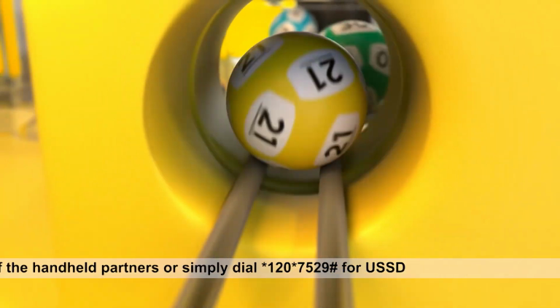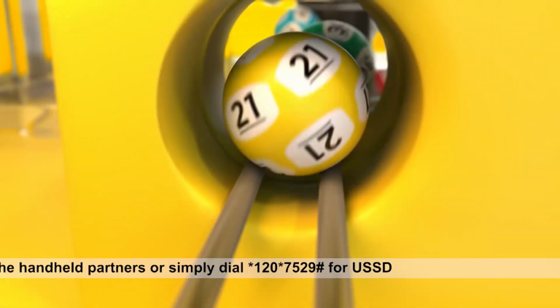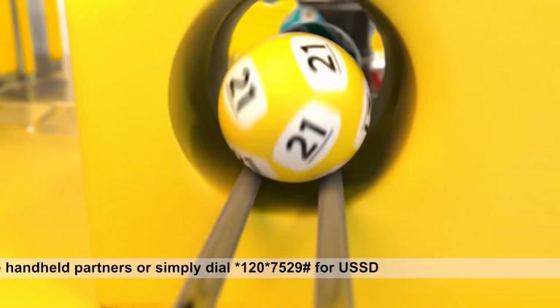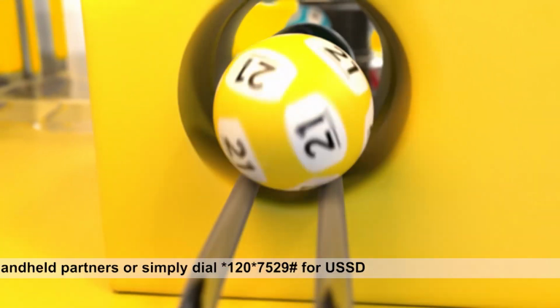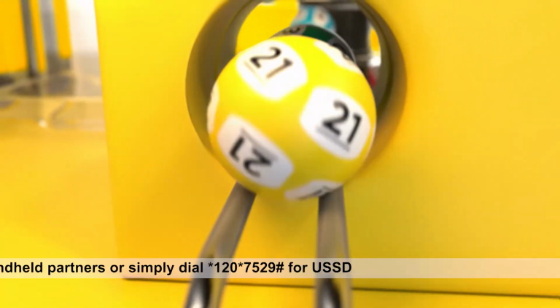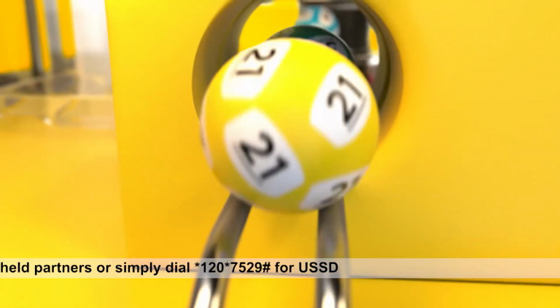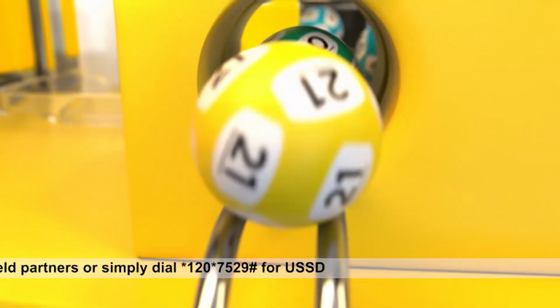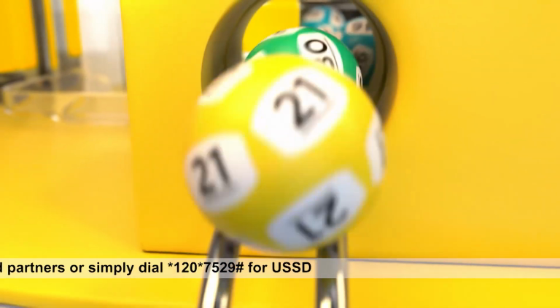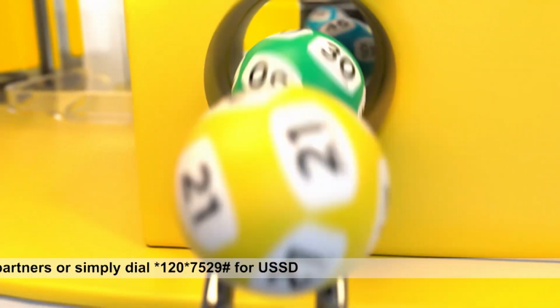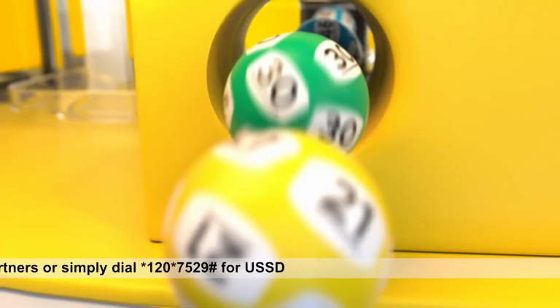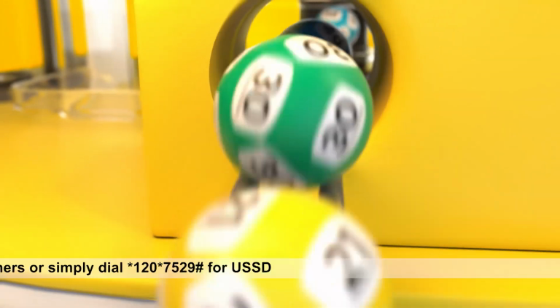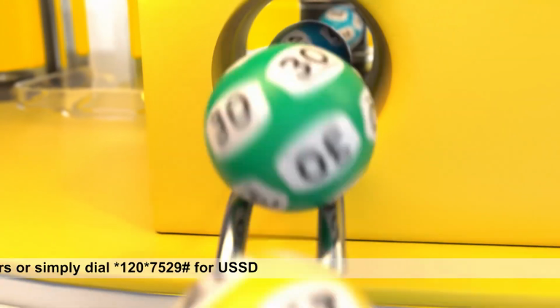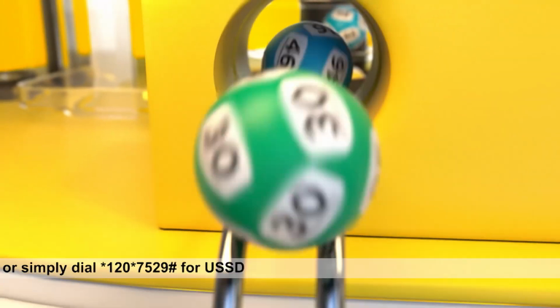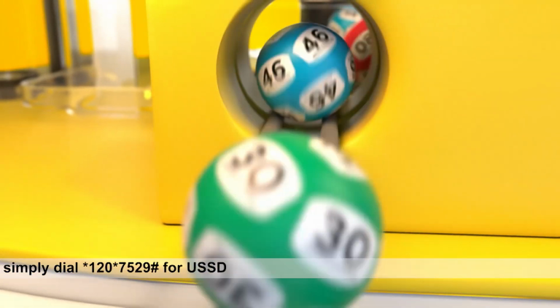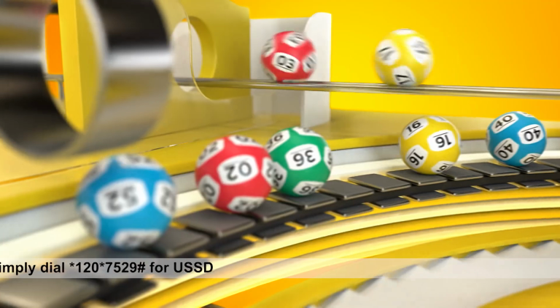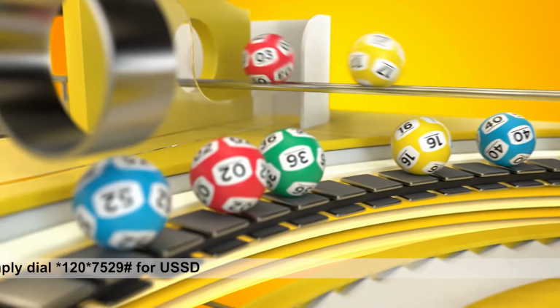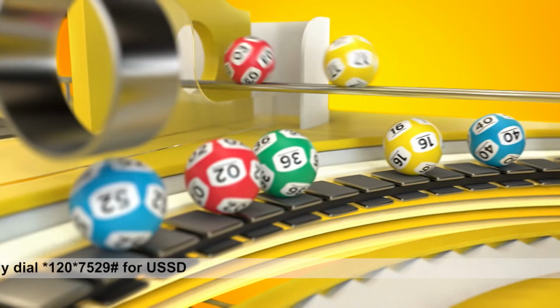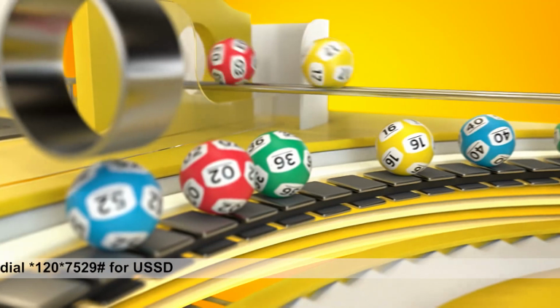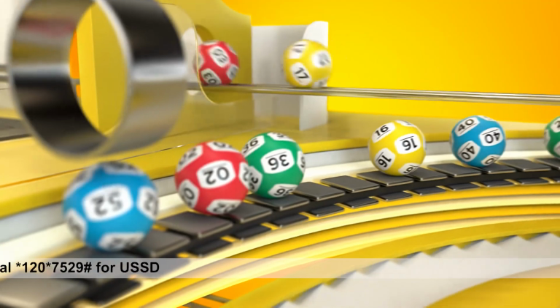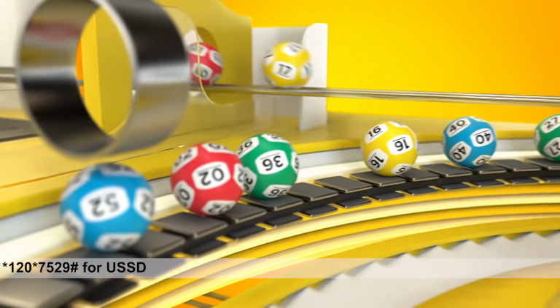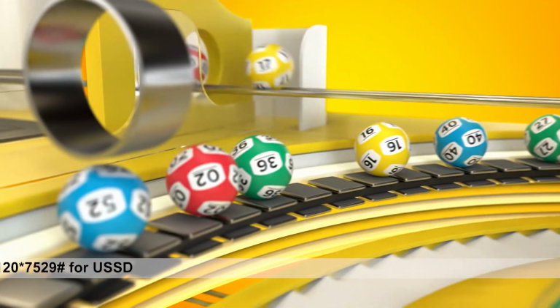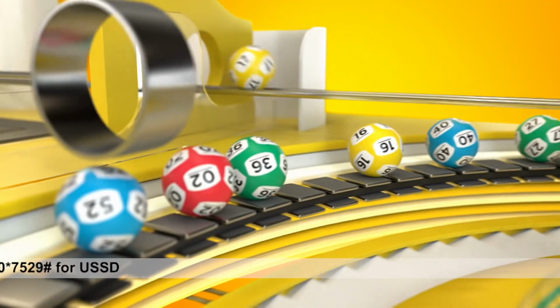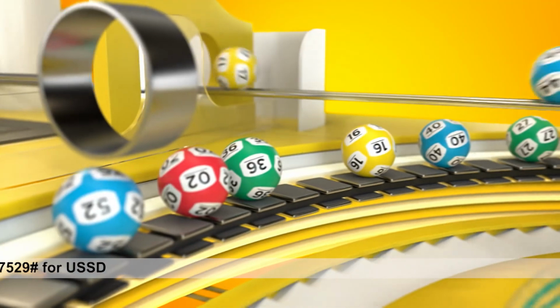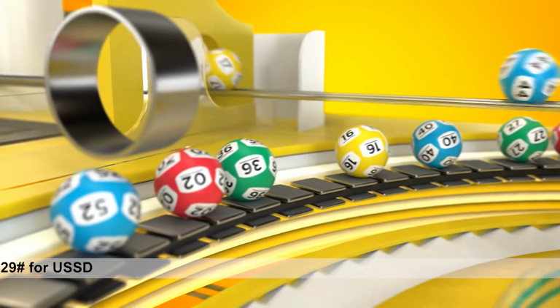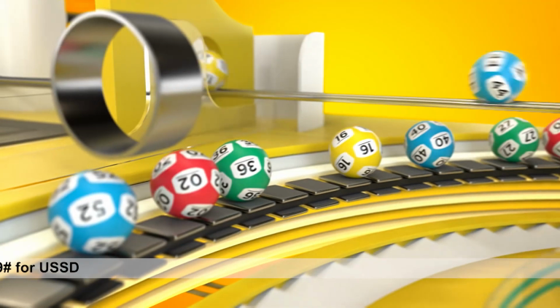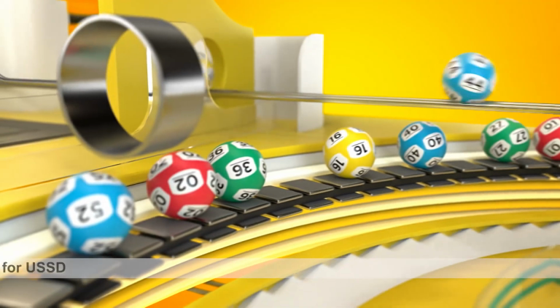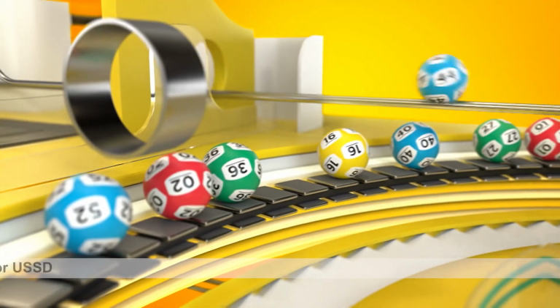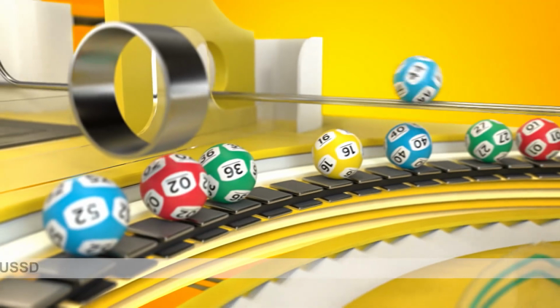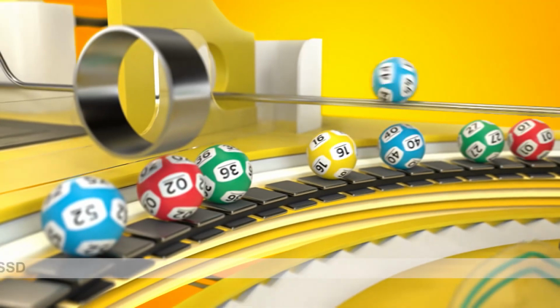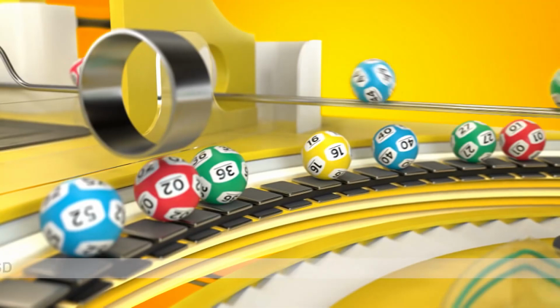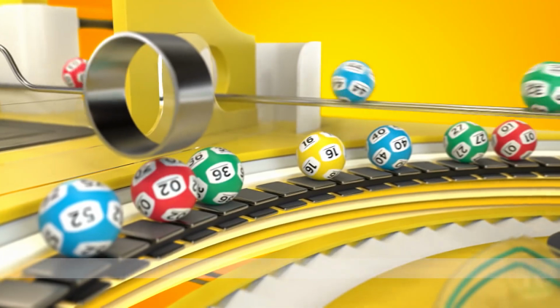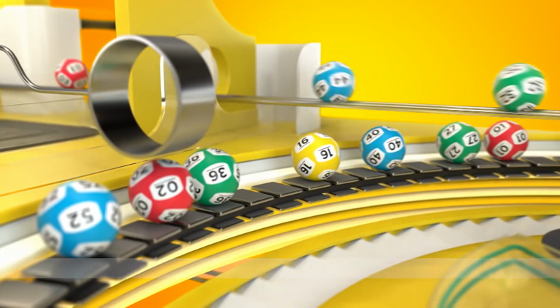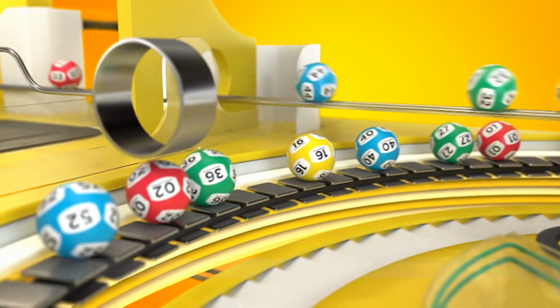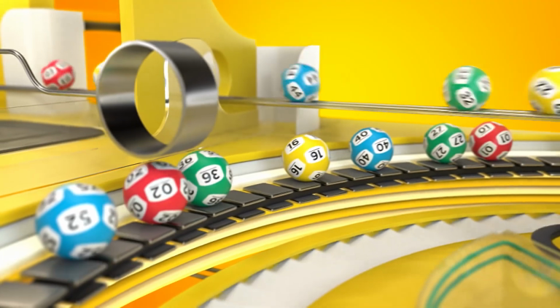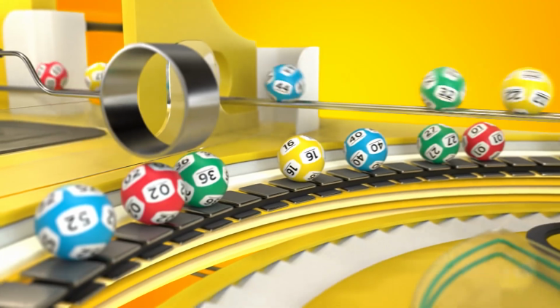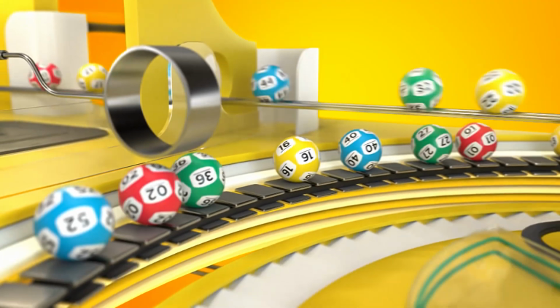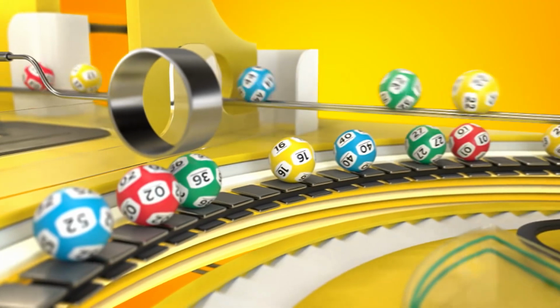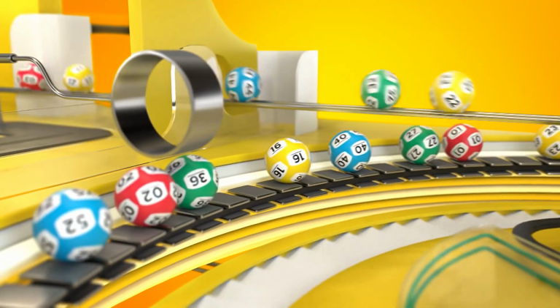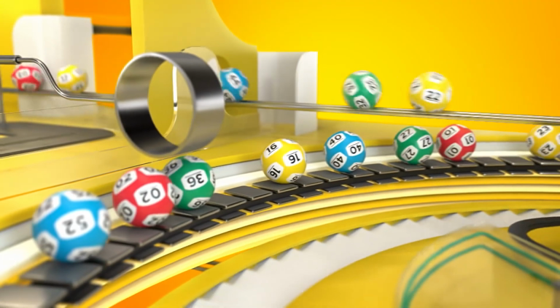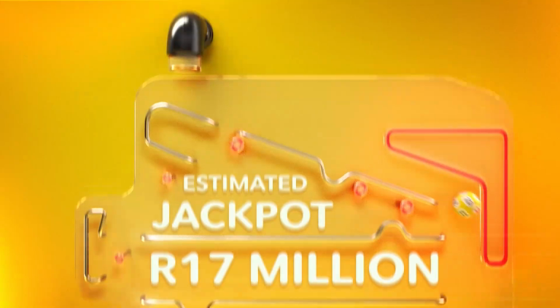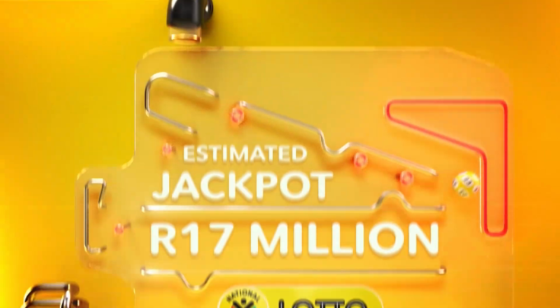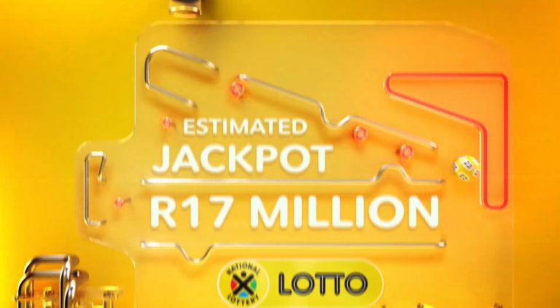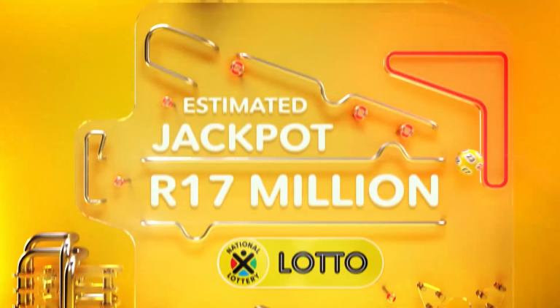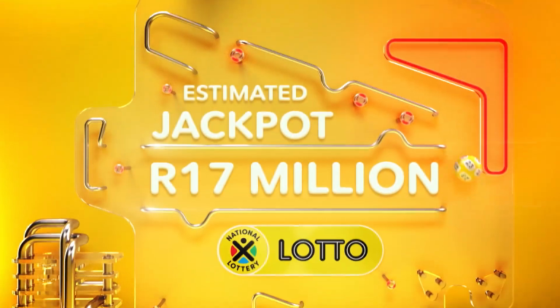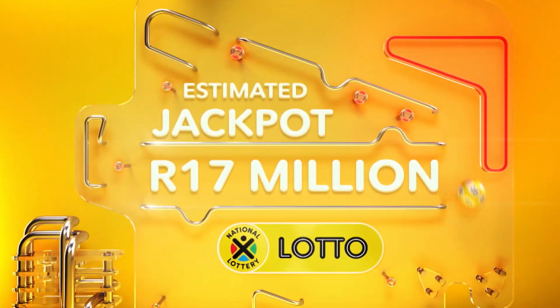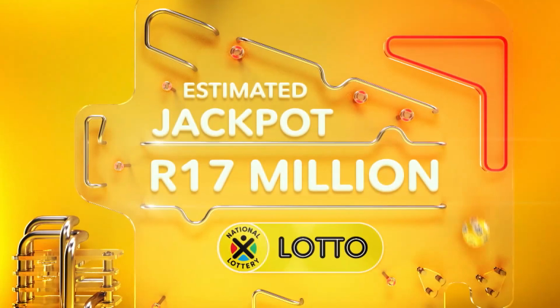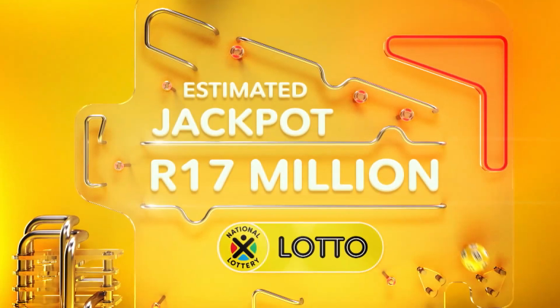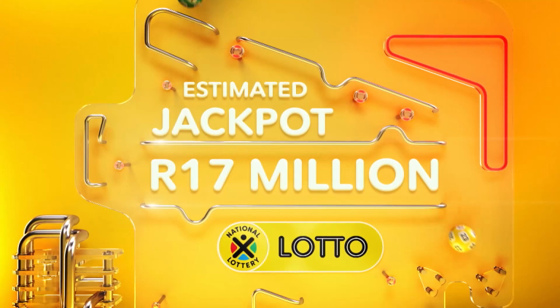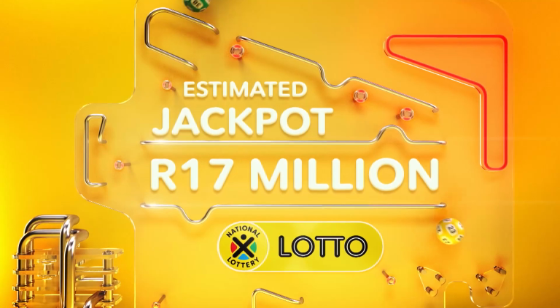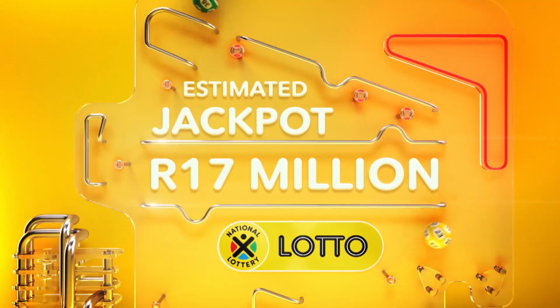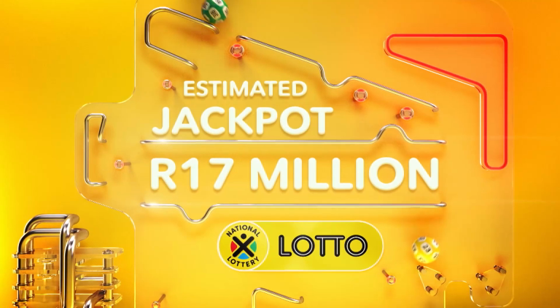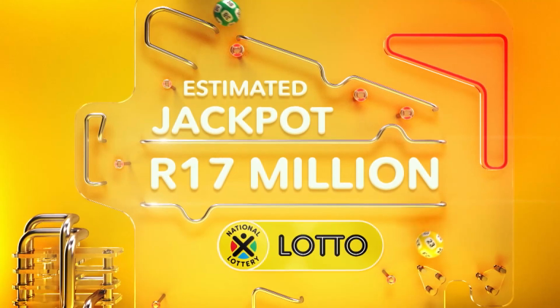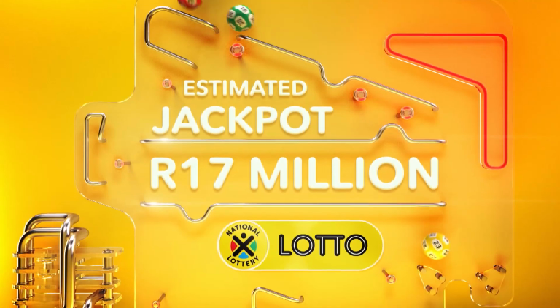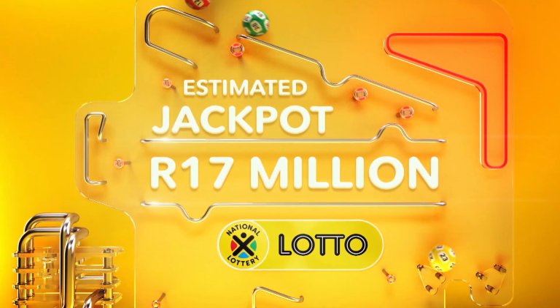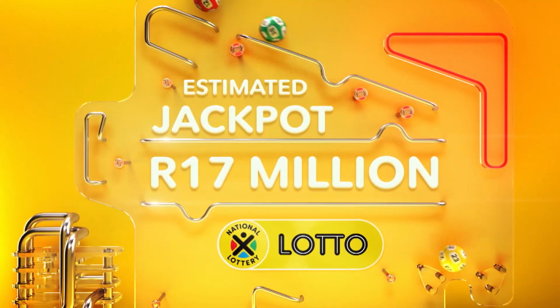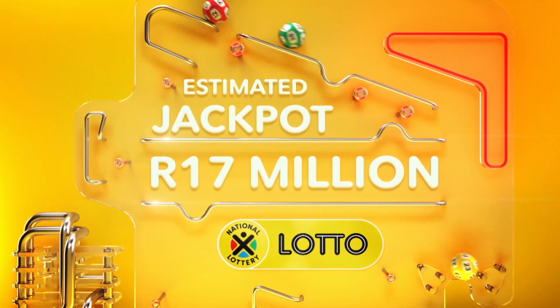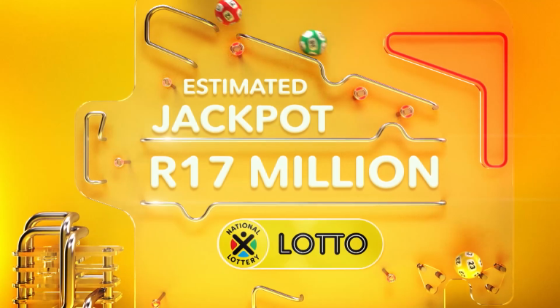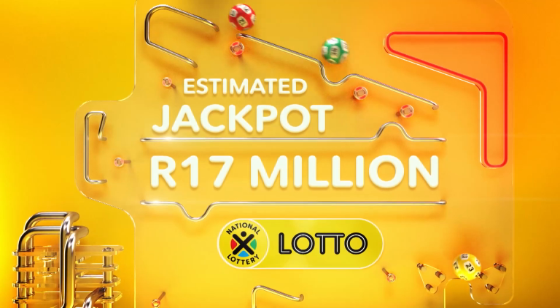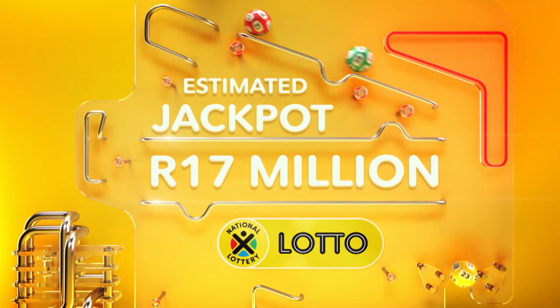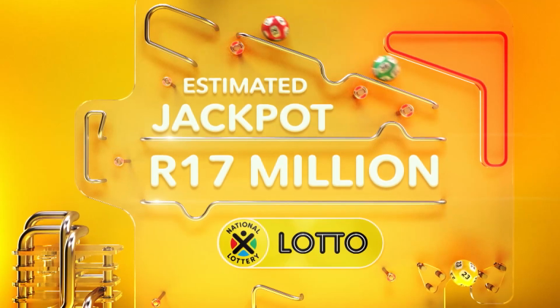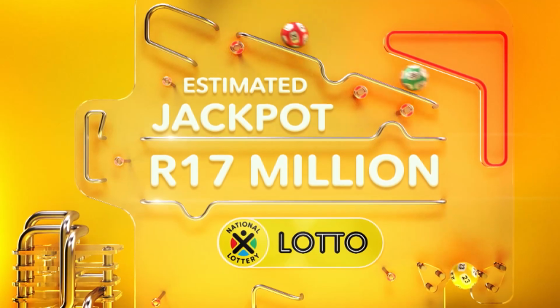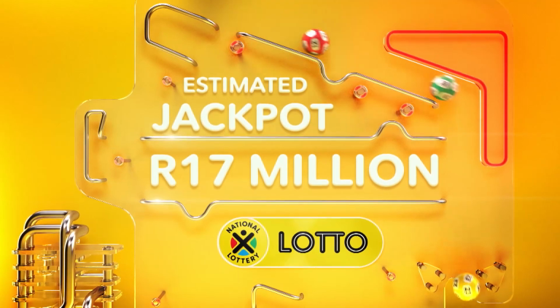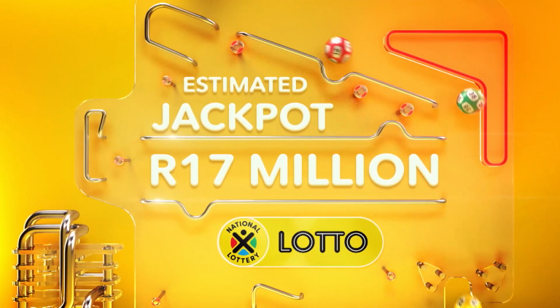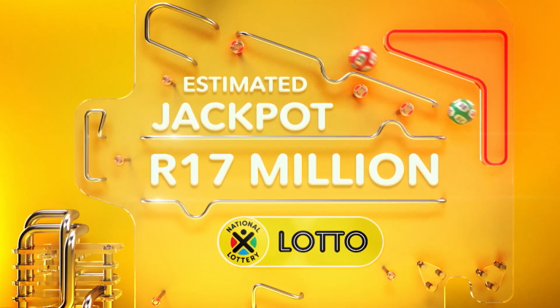The Lotto, Lotto Plus 1 and Lotto Plus 2 jackpots keep creating winners. Will you be one of them? Let's find out. Here are the winning numbers.